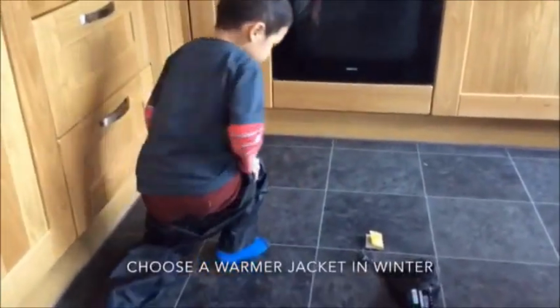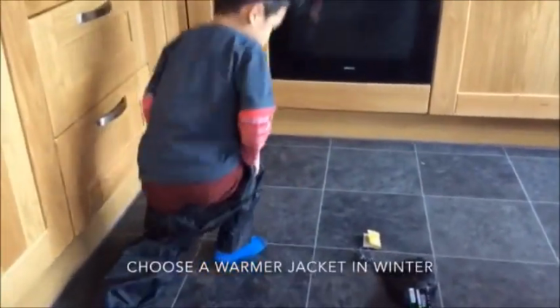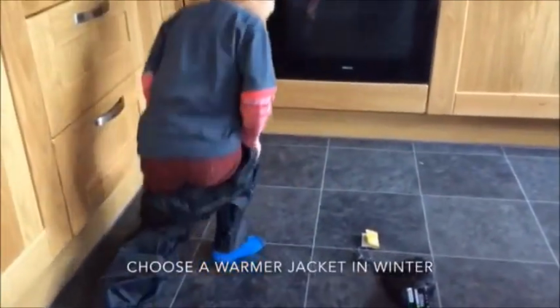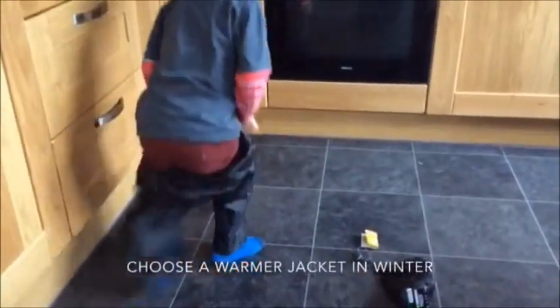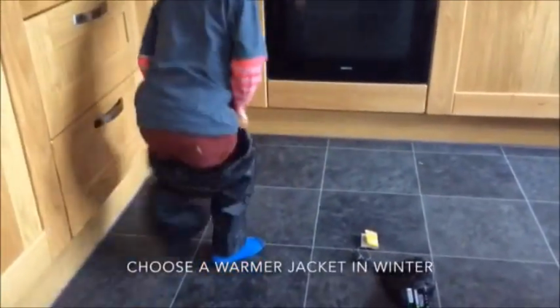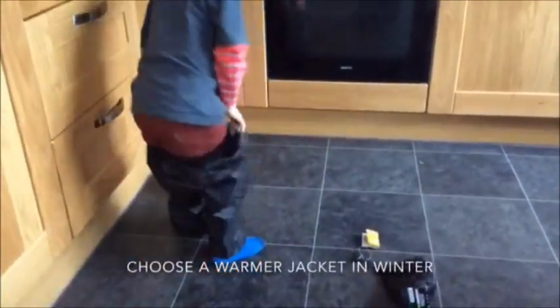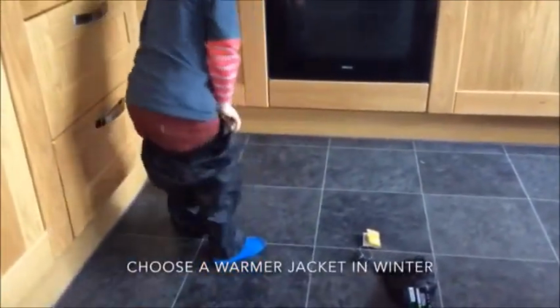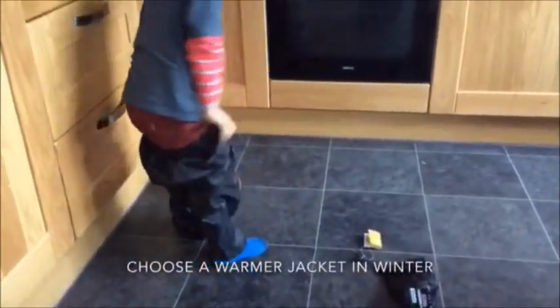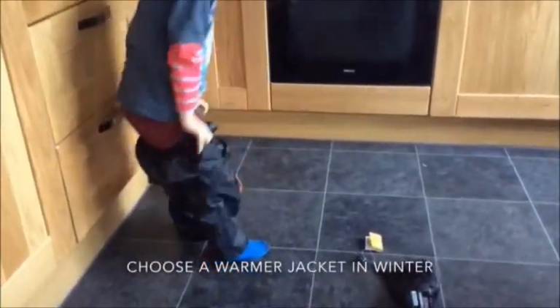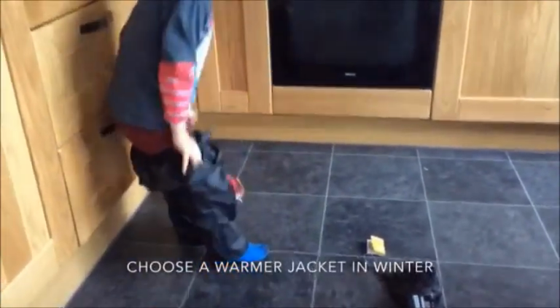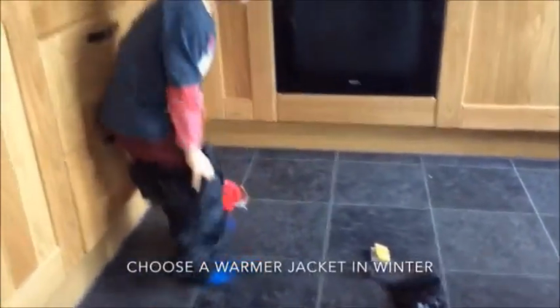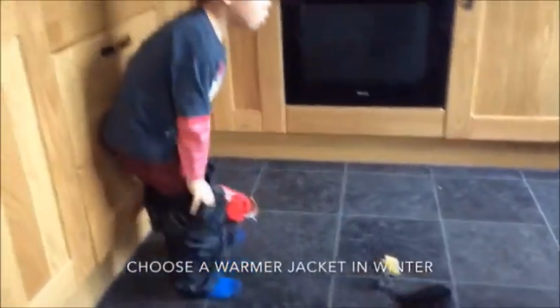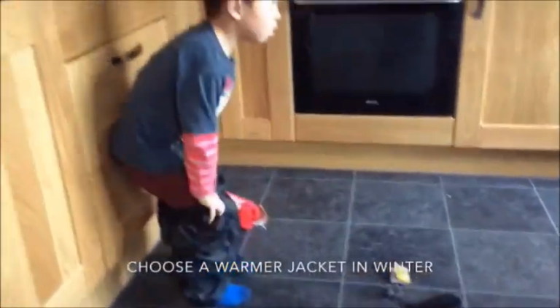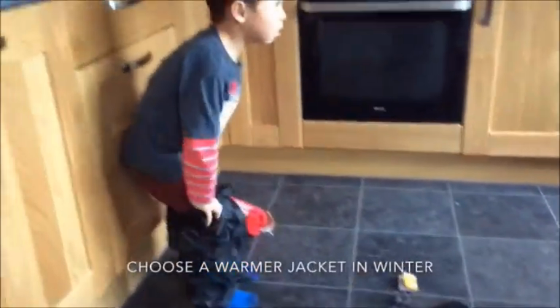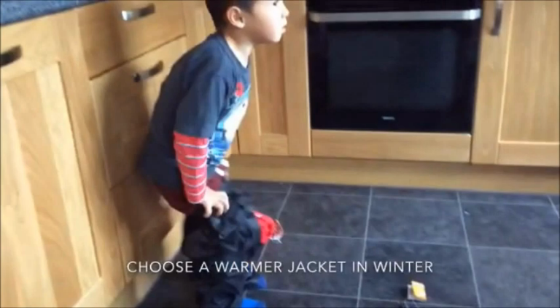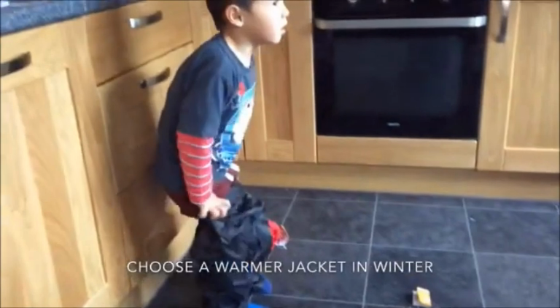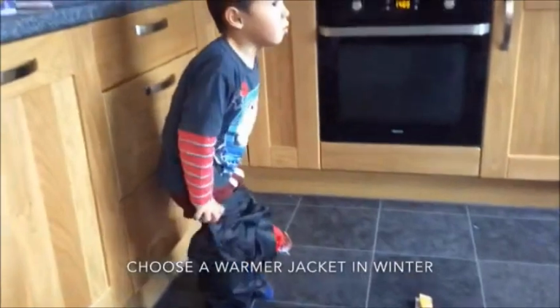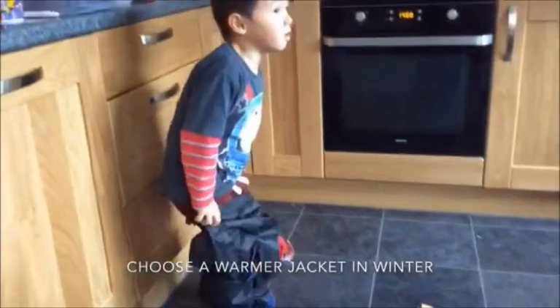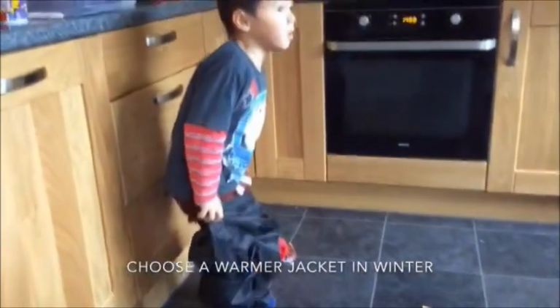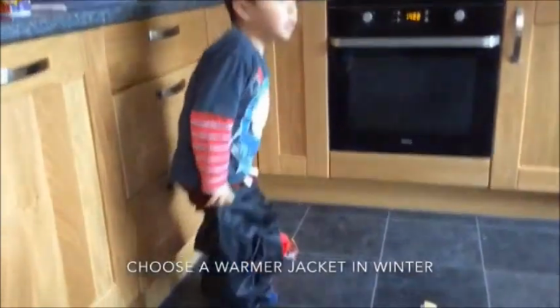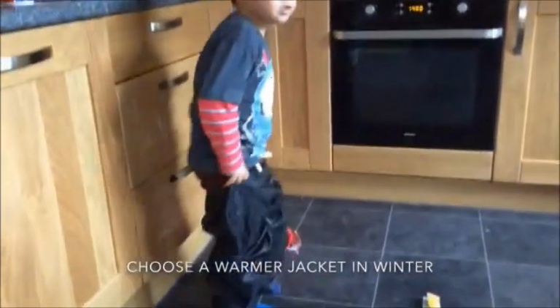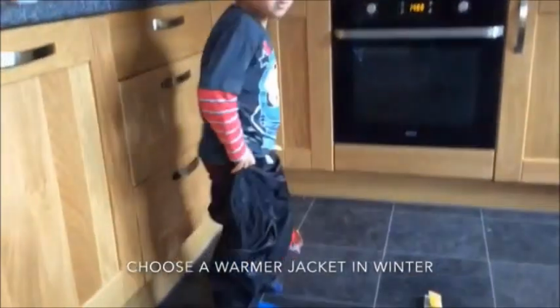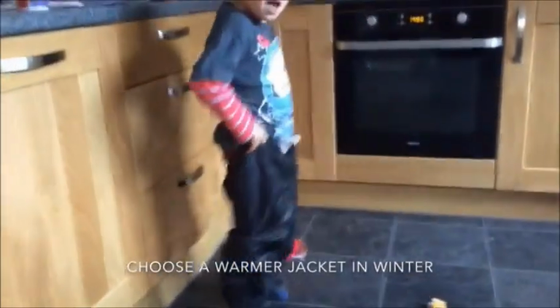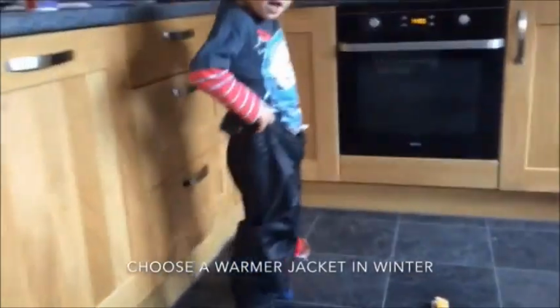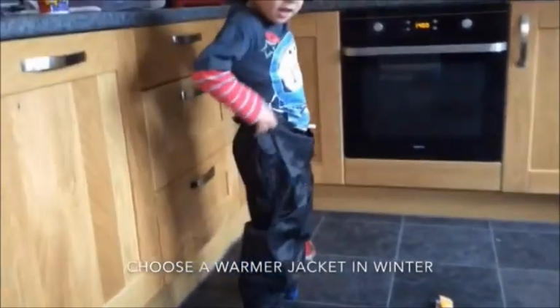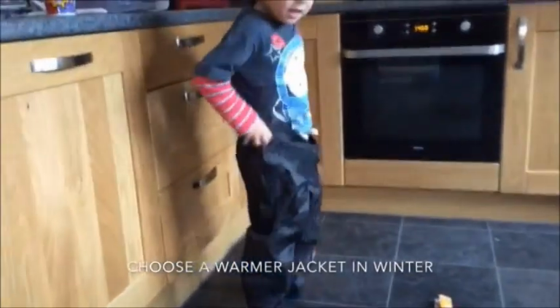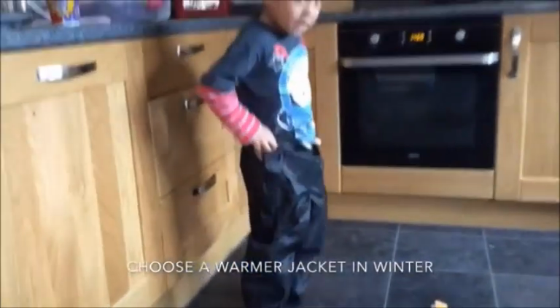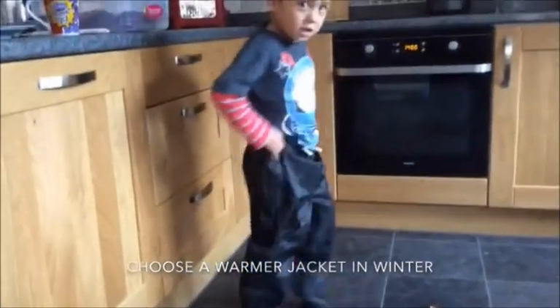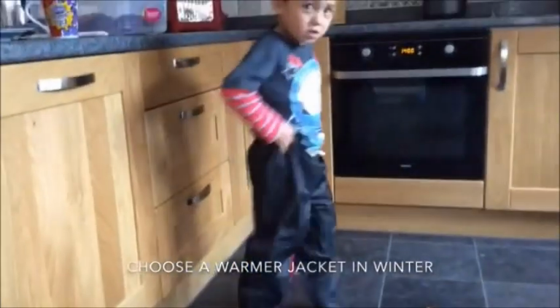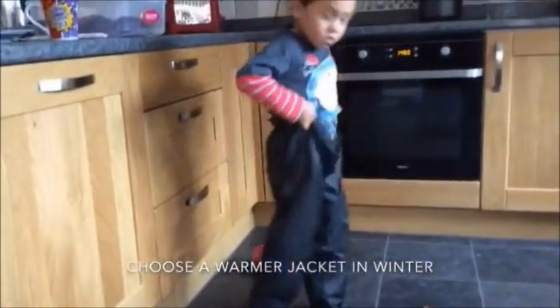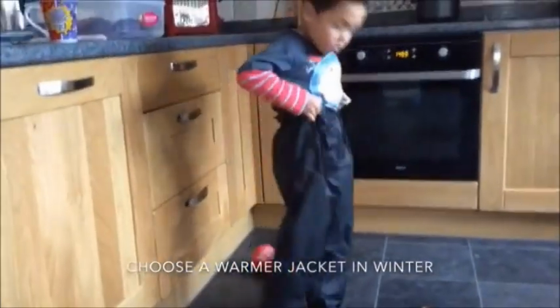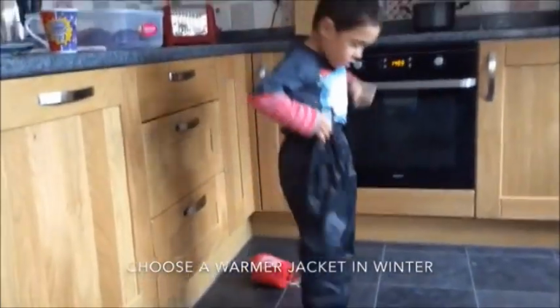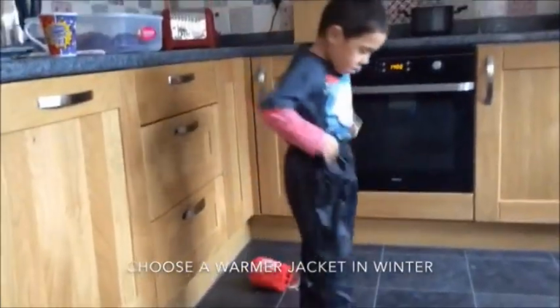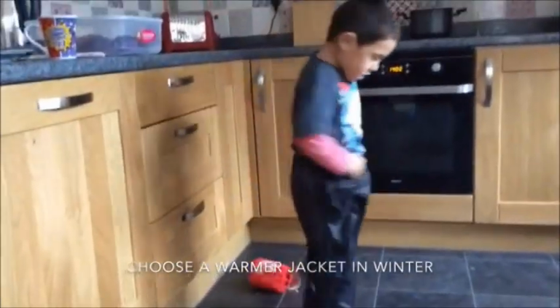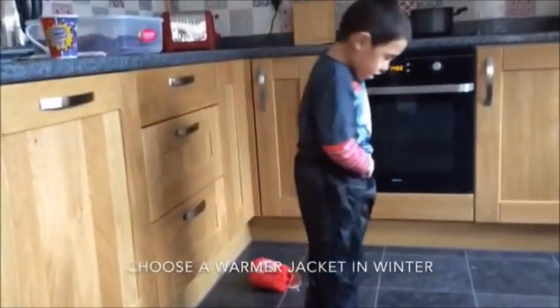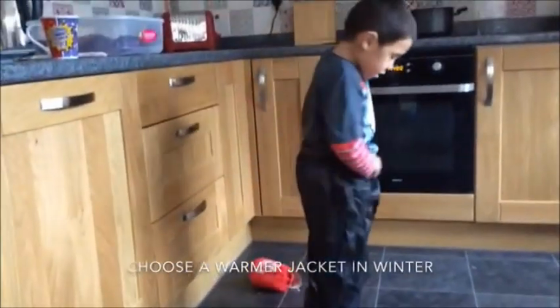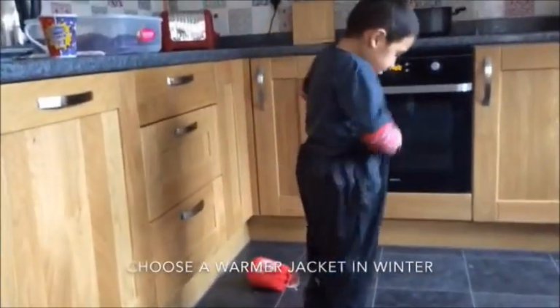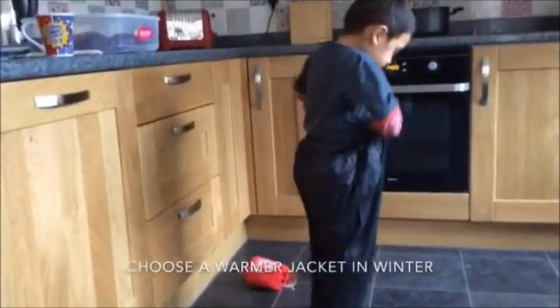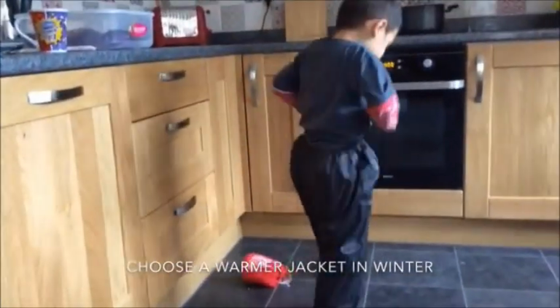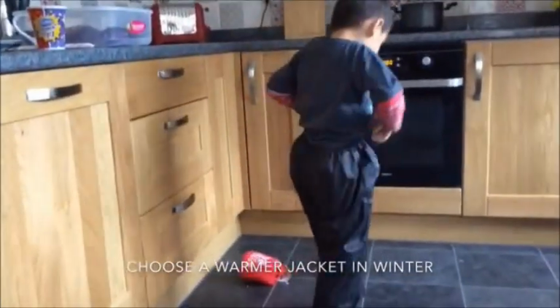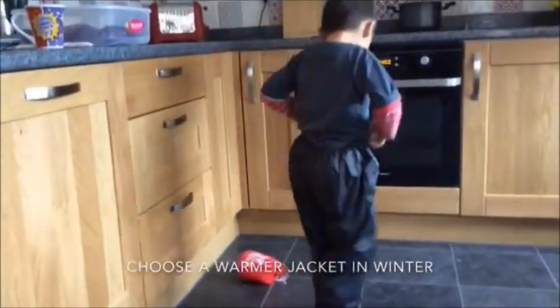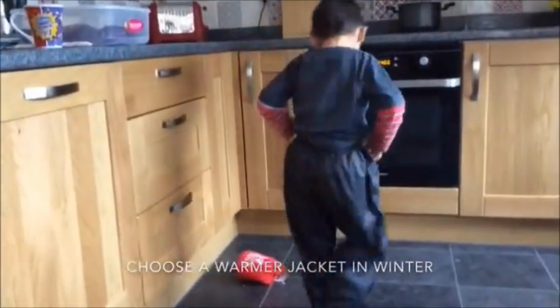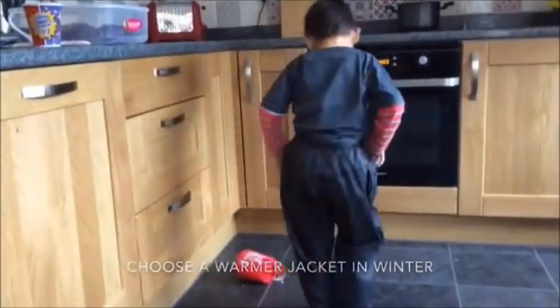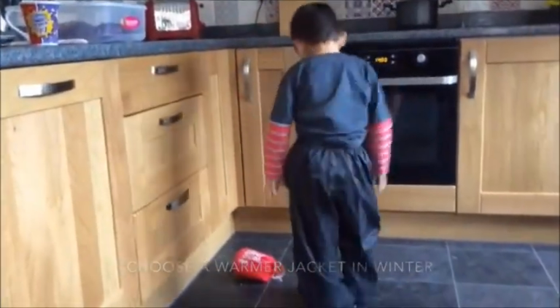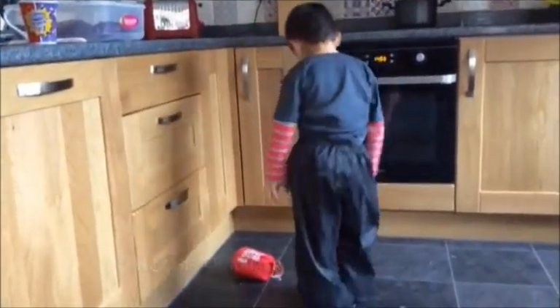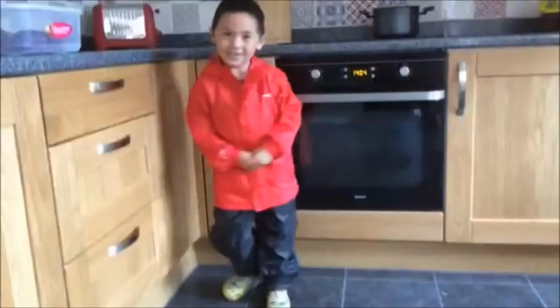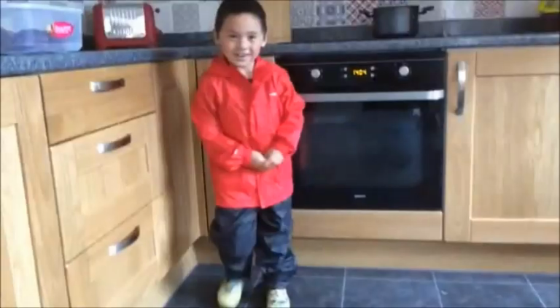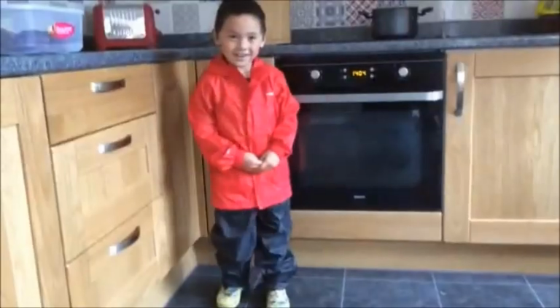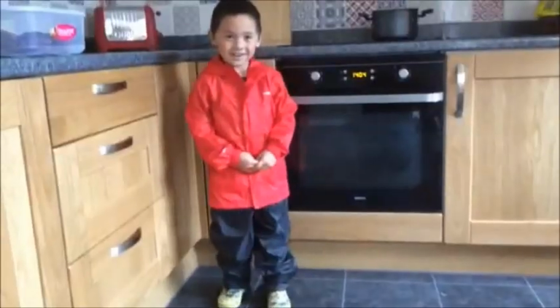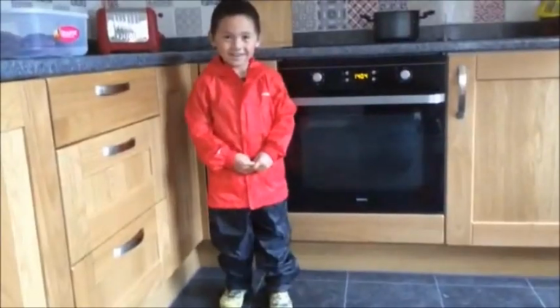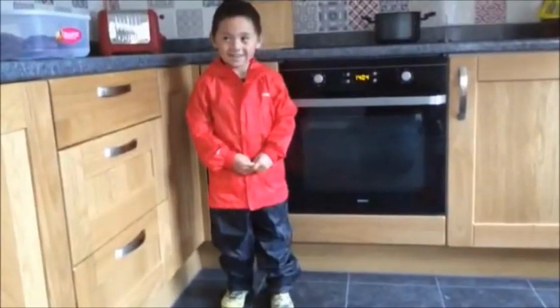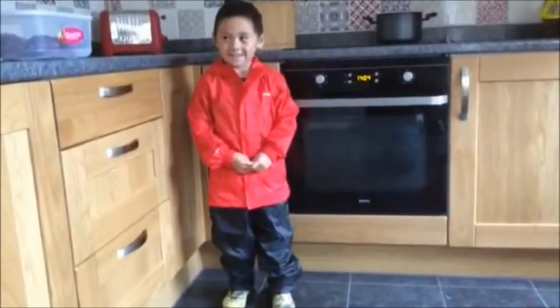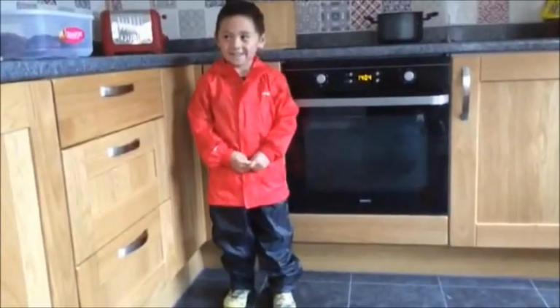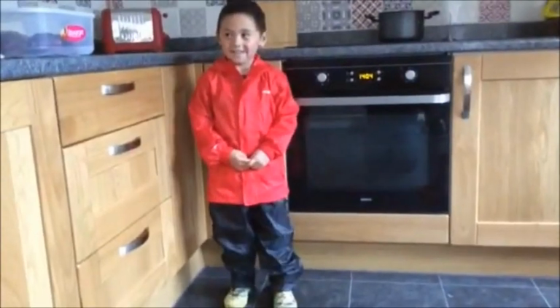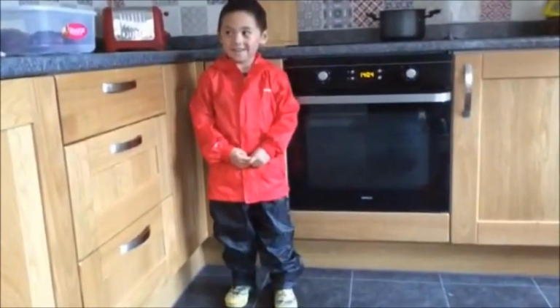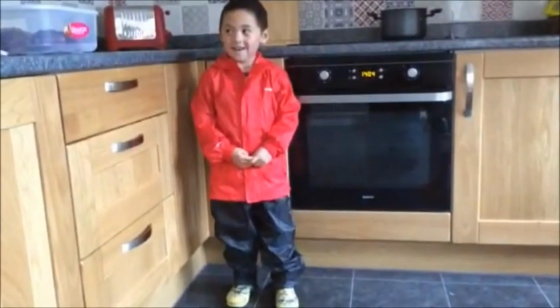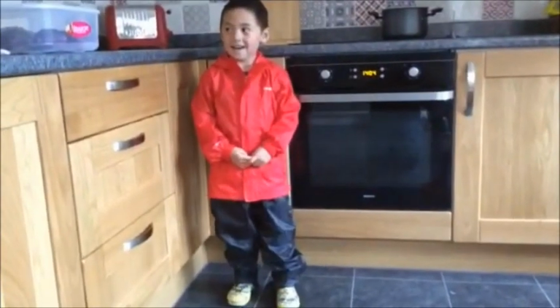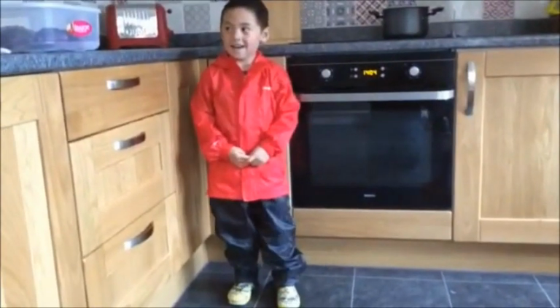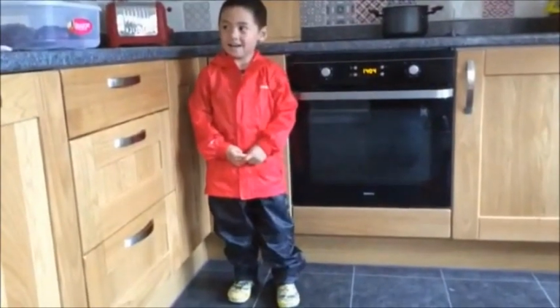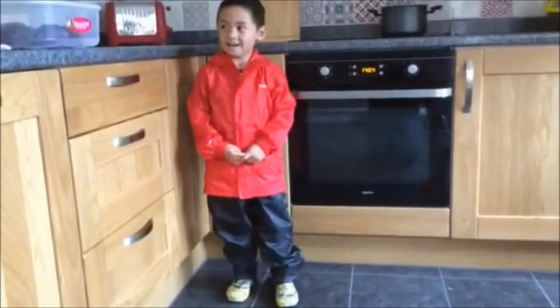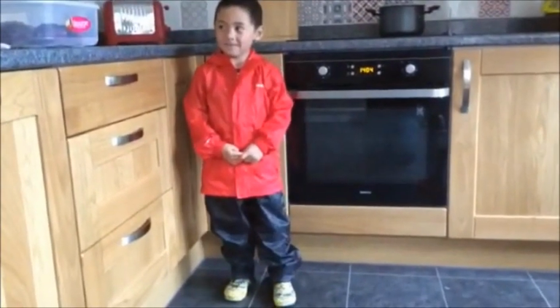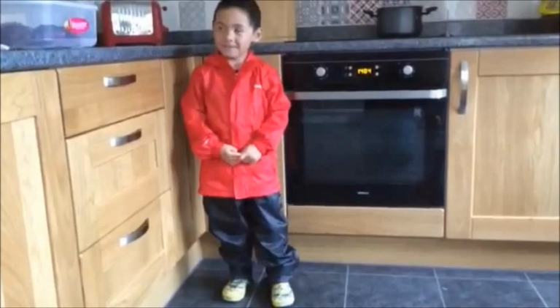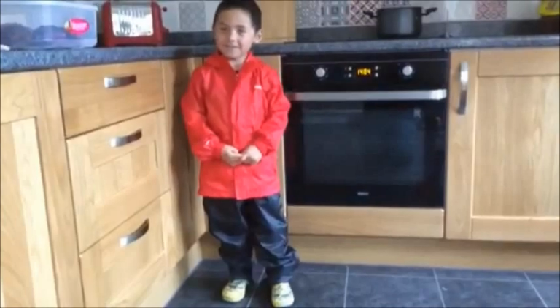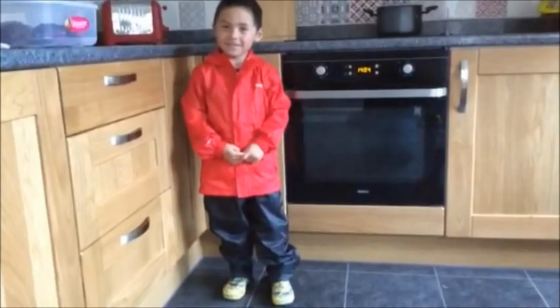The jacket does not provide much warmth, so in the winter you might like to swap this for something a bit warmer to protect your little one from the weather.